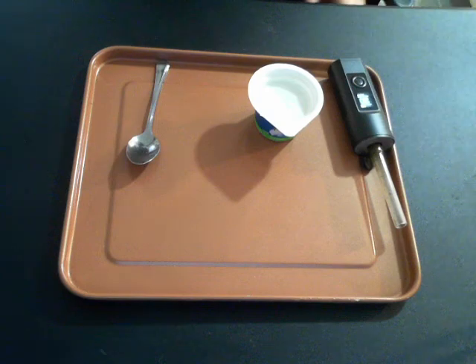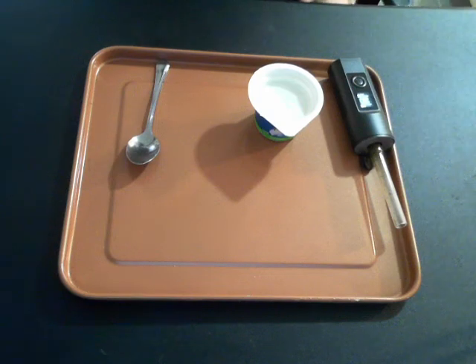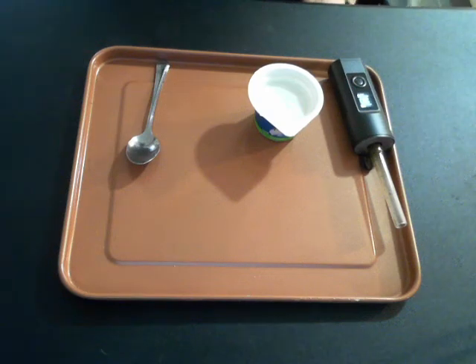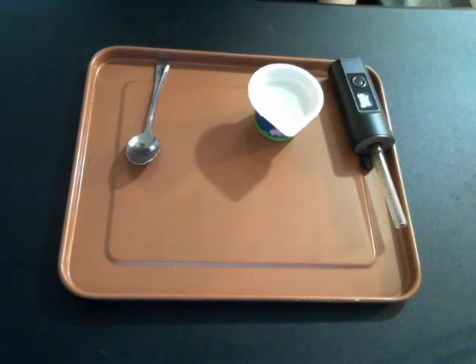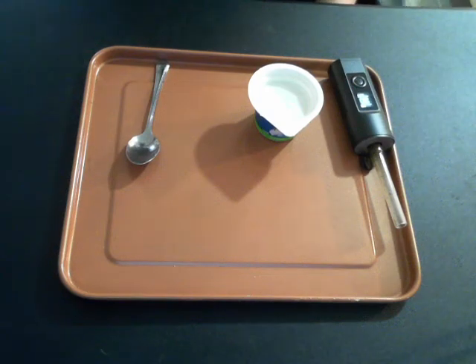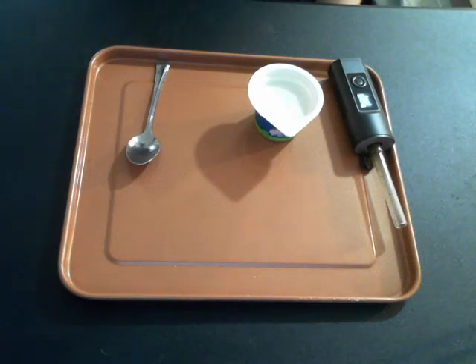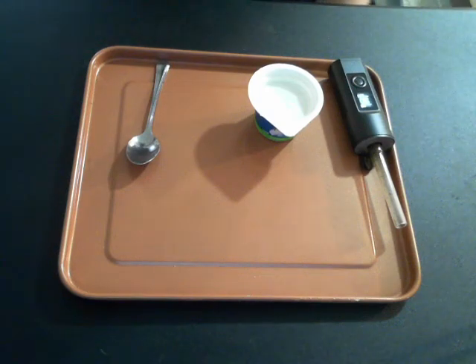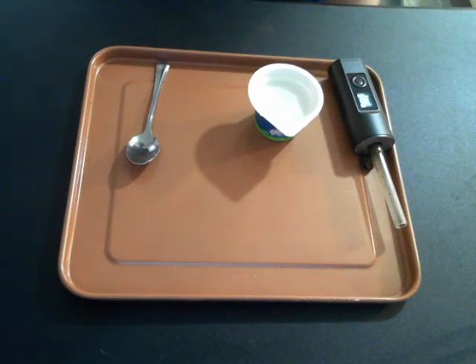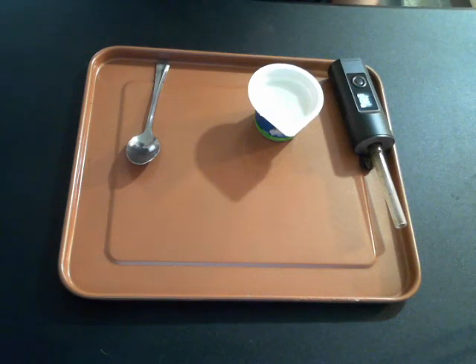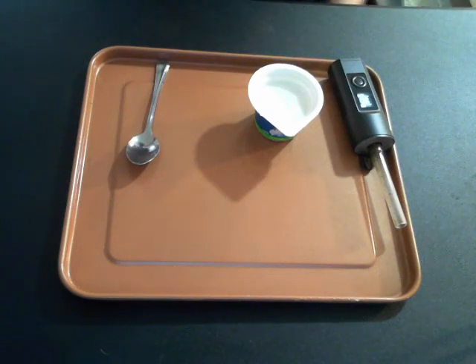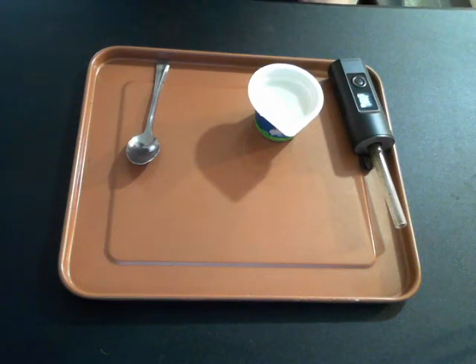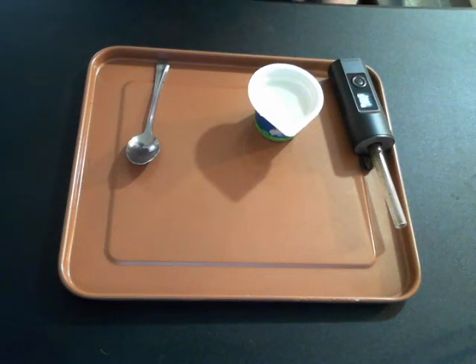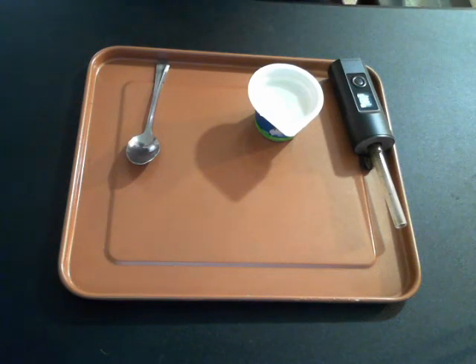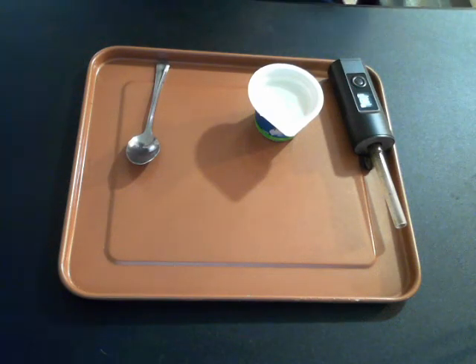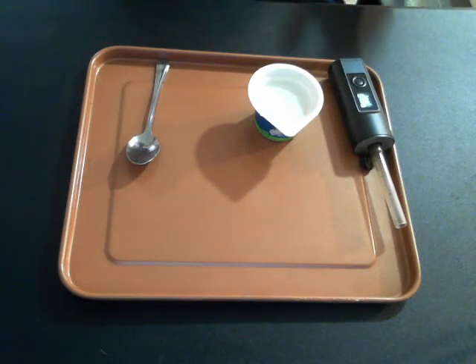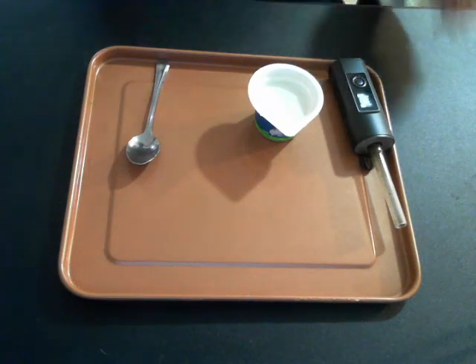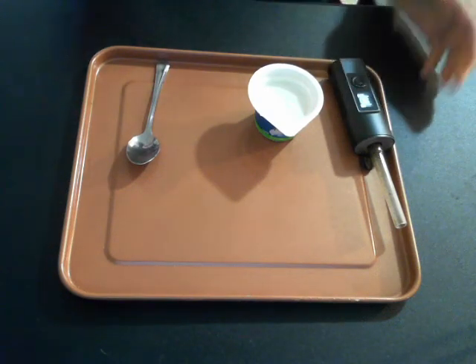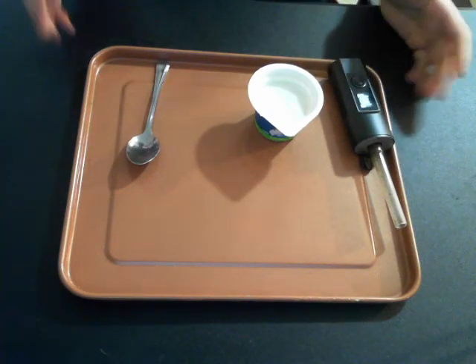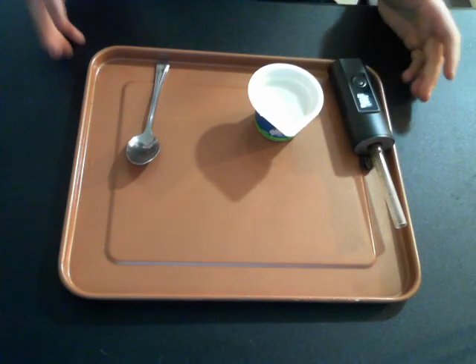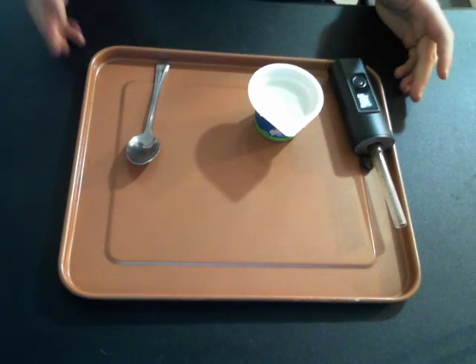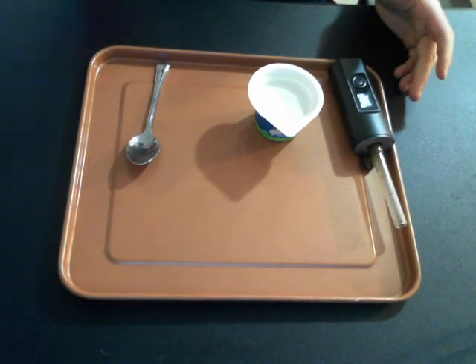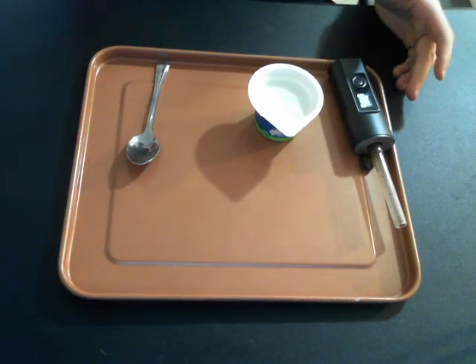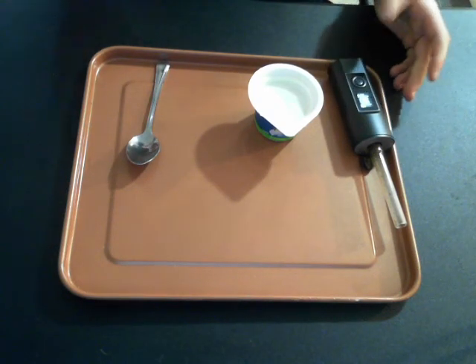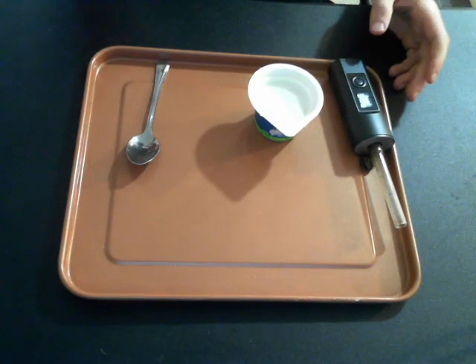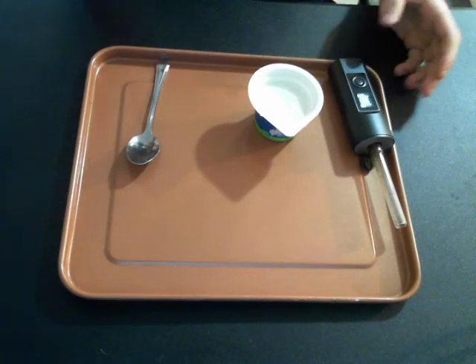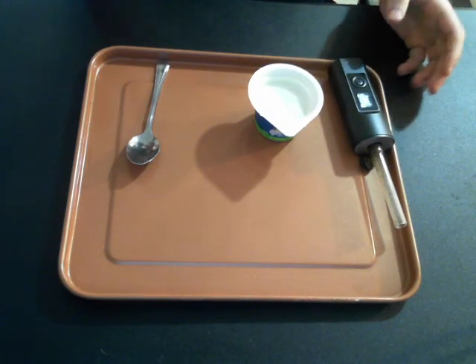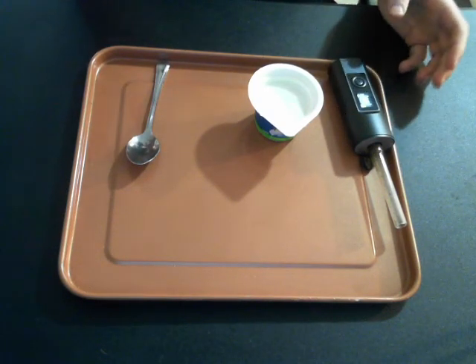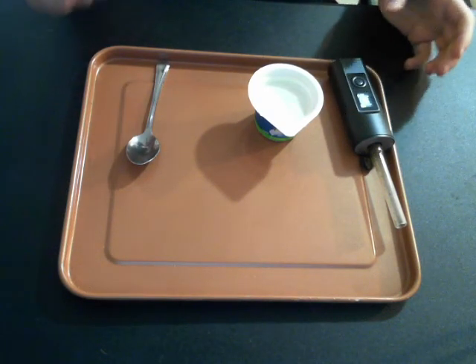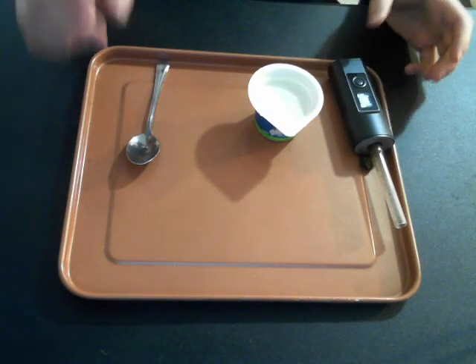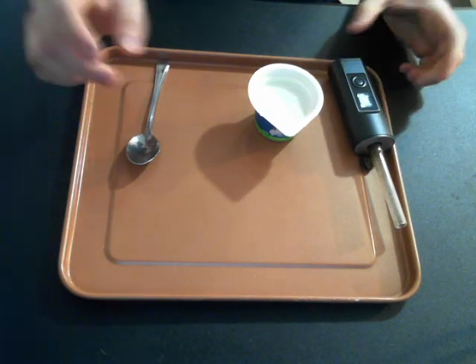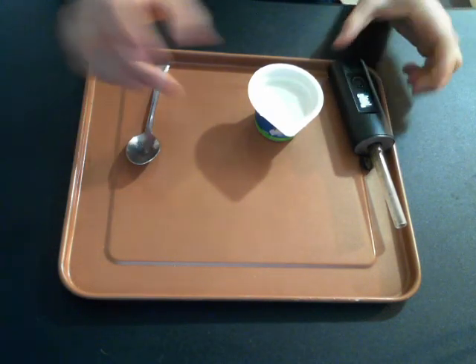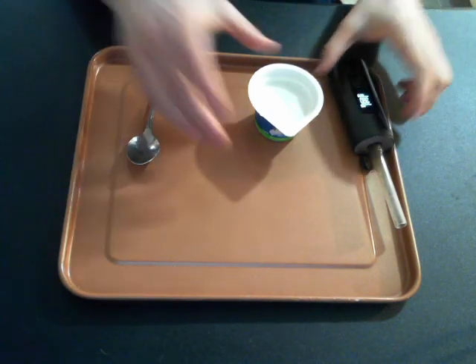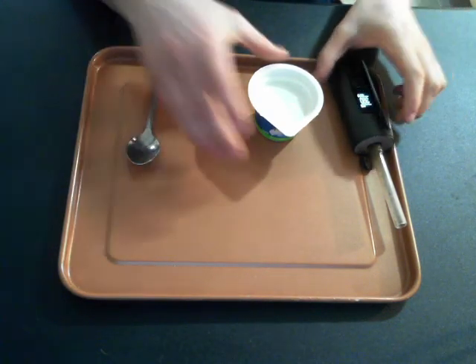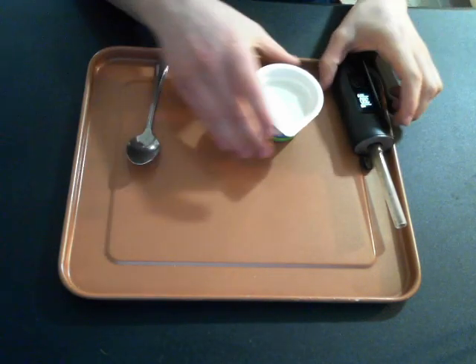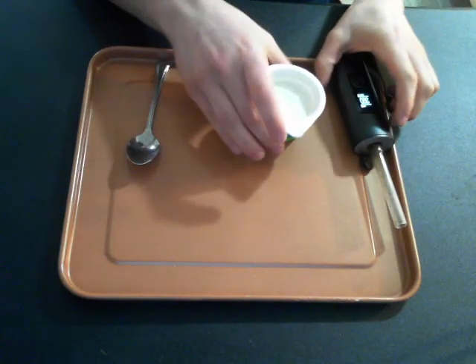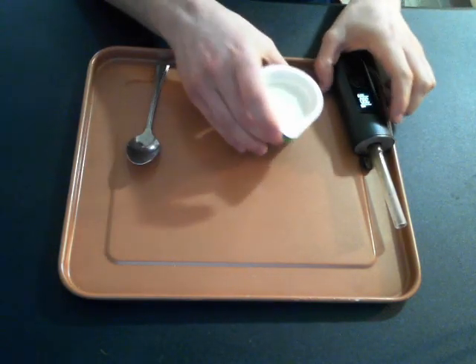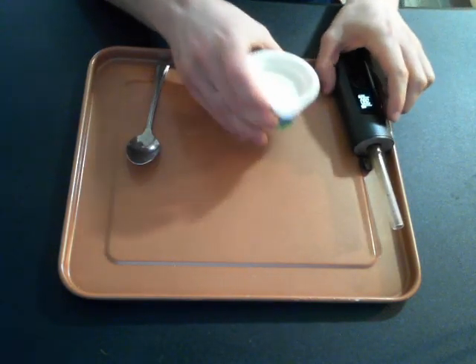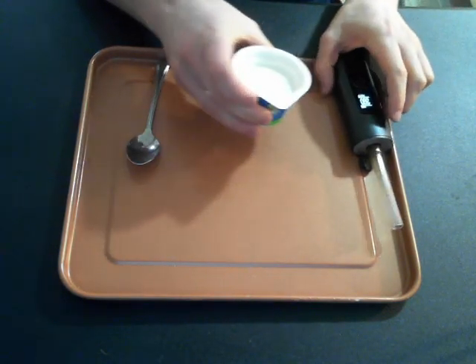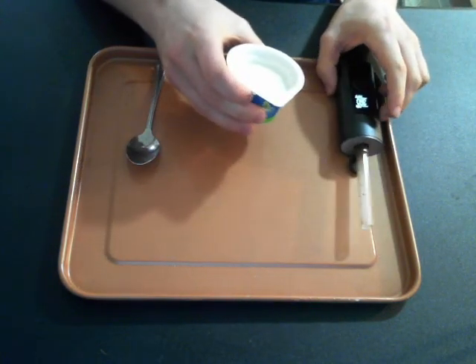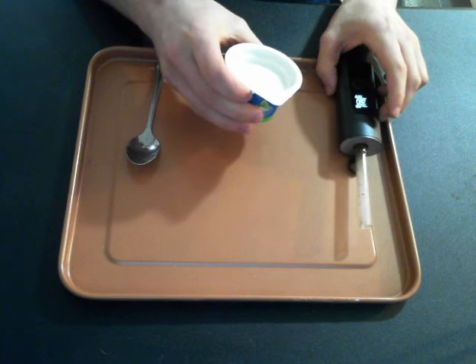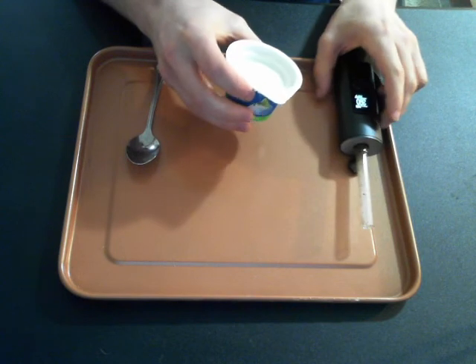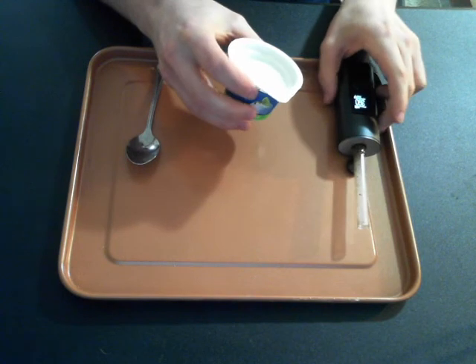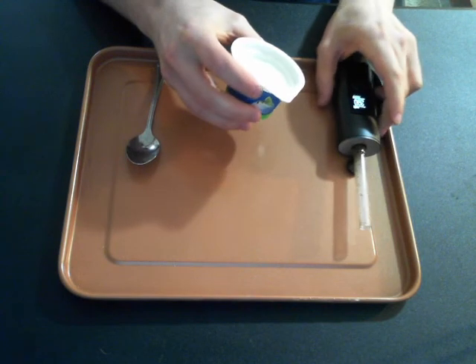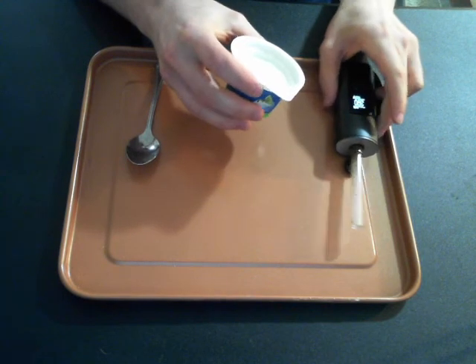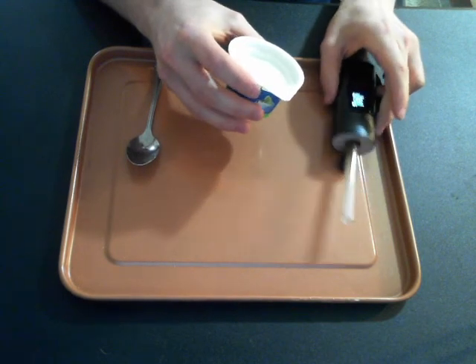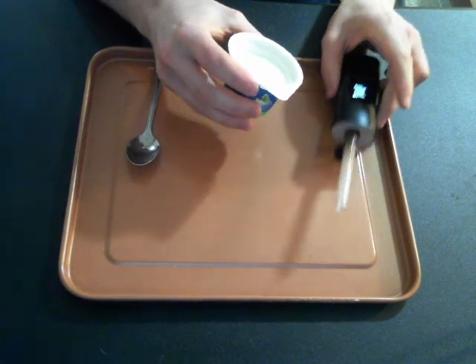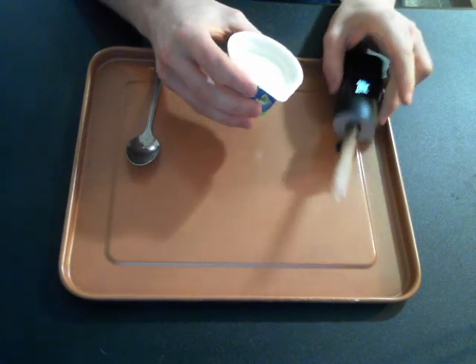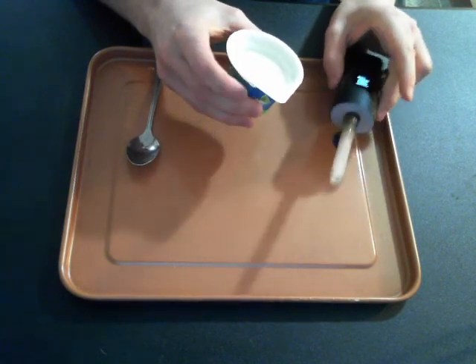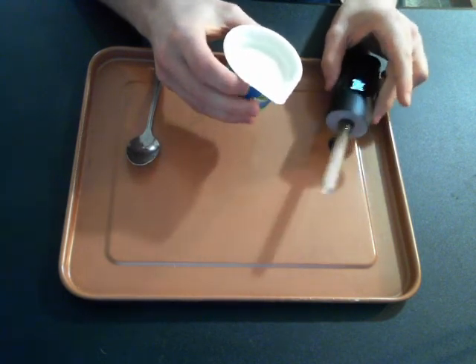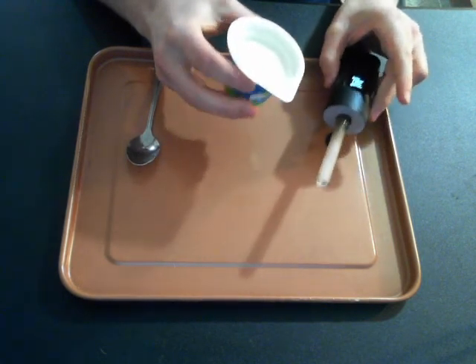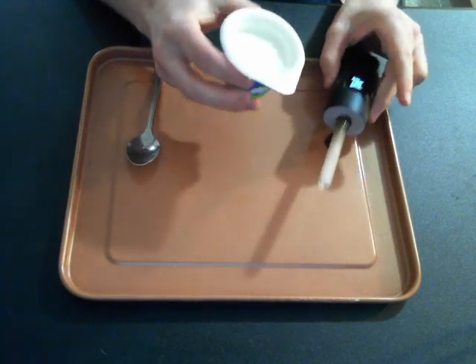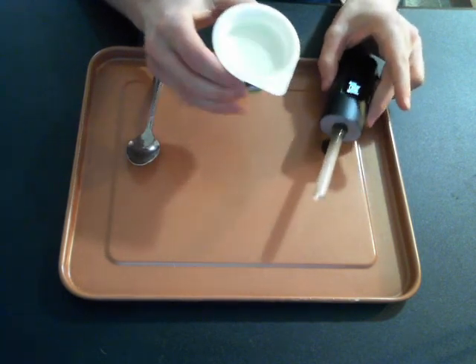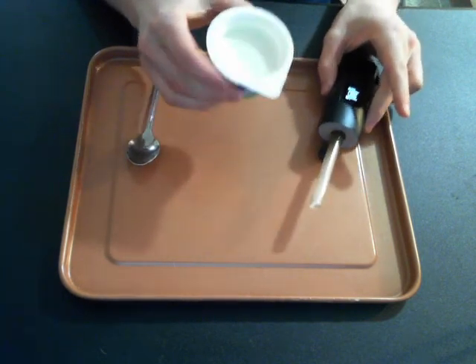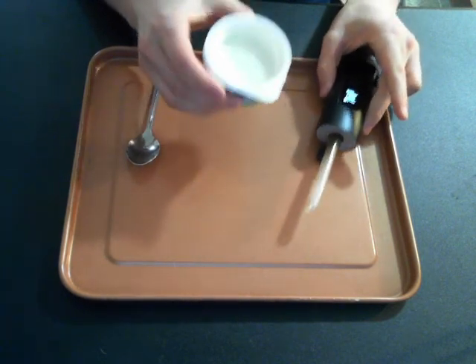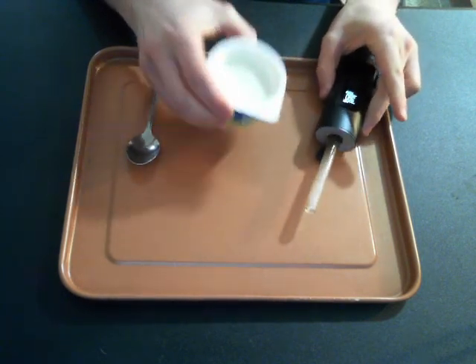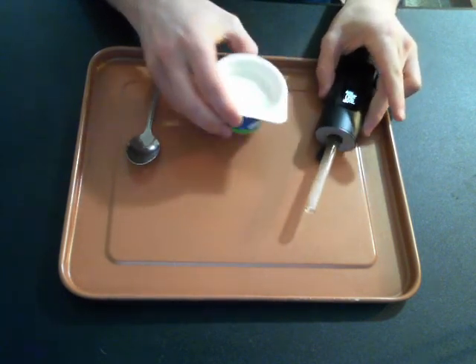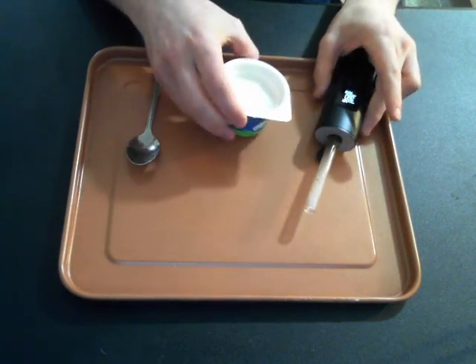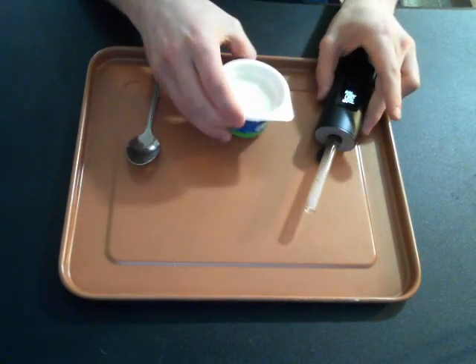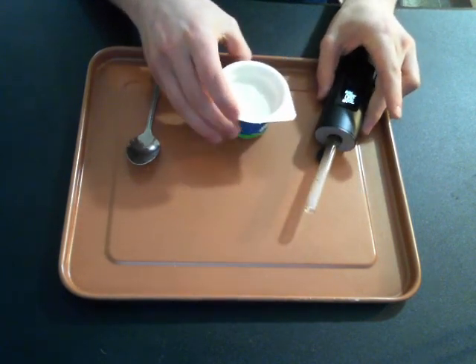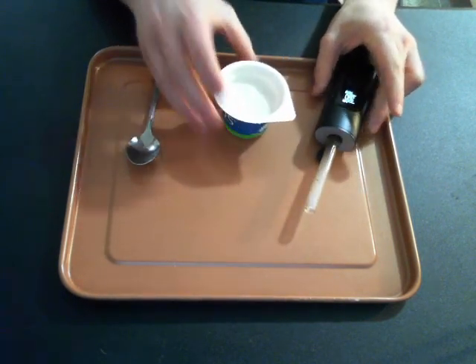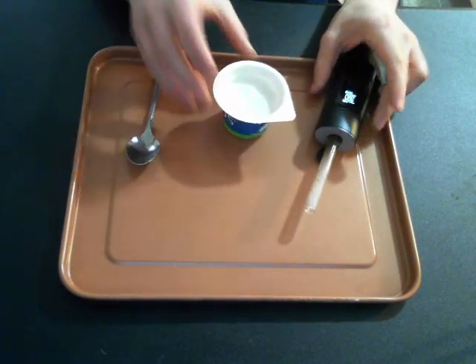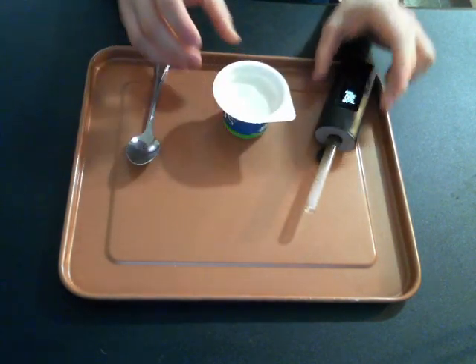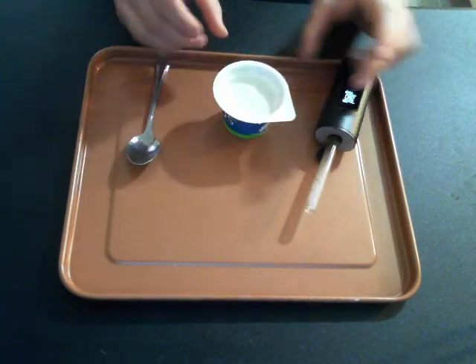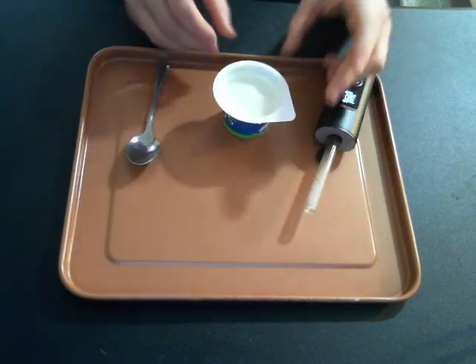Good day internet. Today I'm going to be teaching you how to make weed yogurt. Very easy, very simple. Pretty fucked up, but here we go.